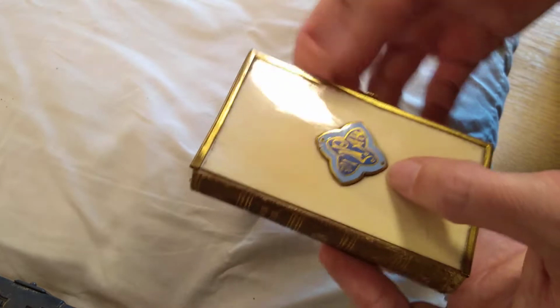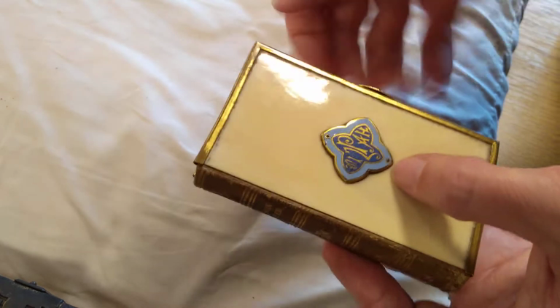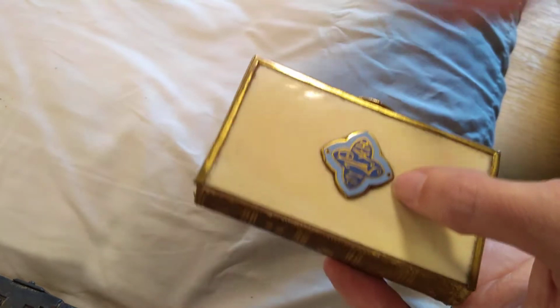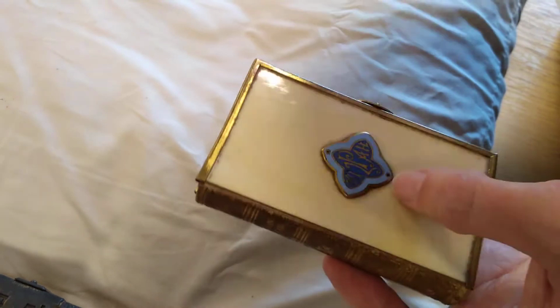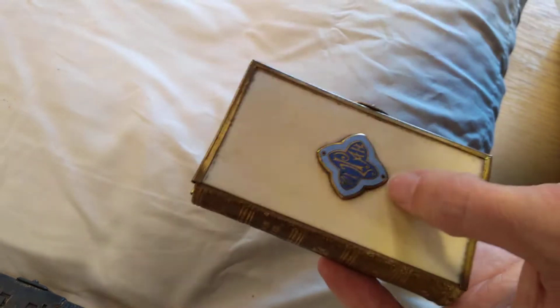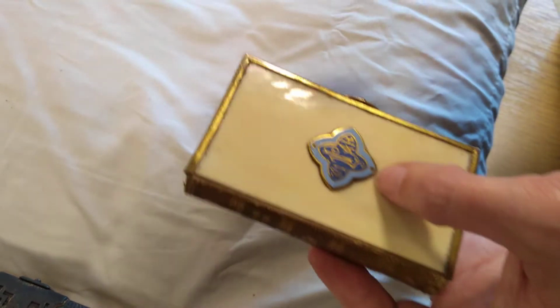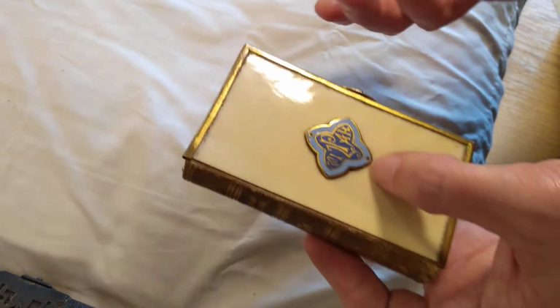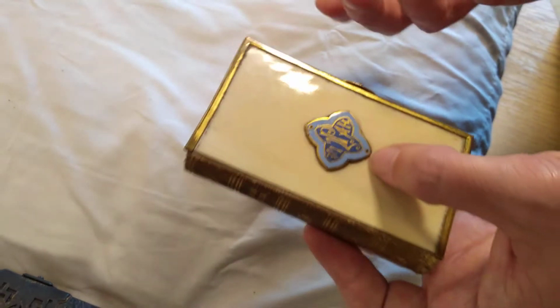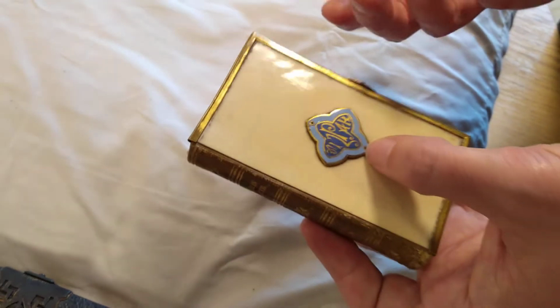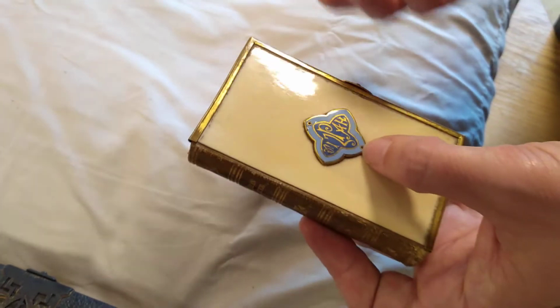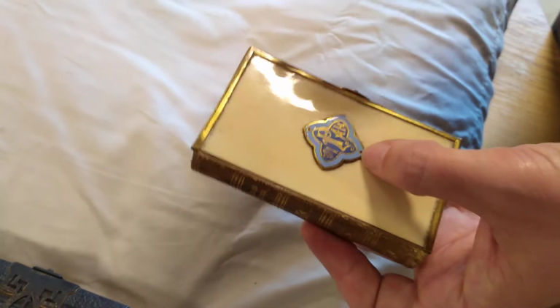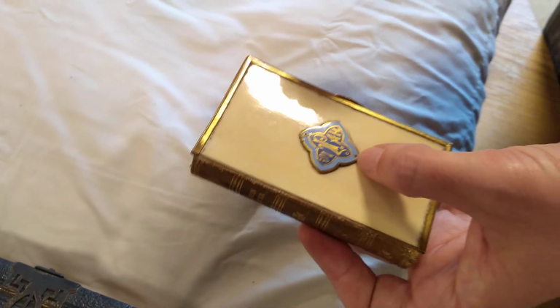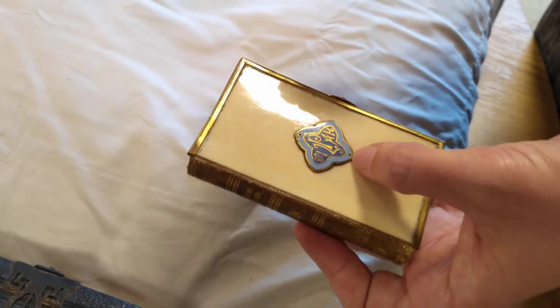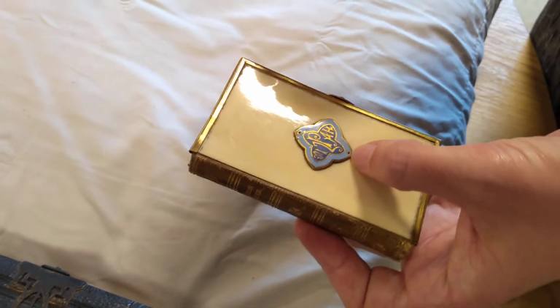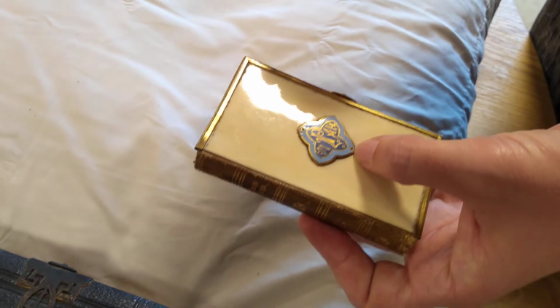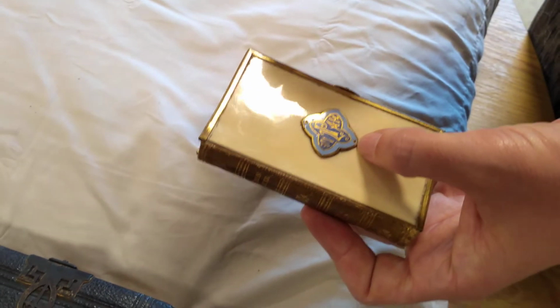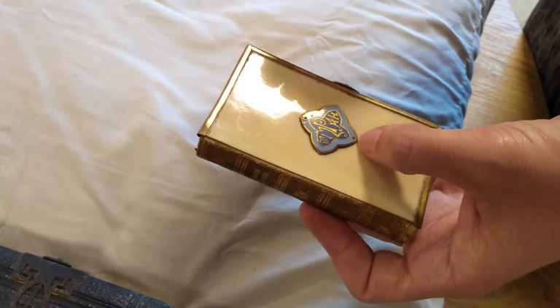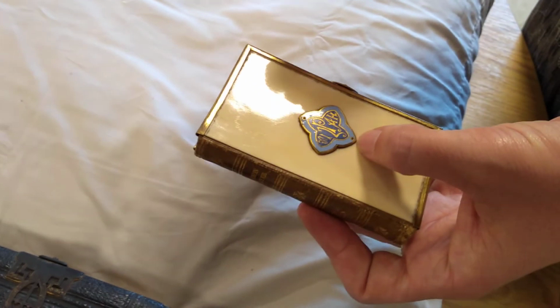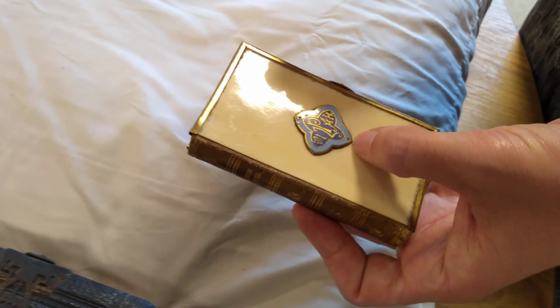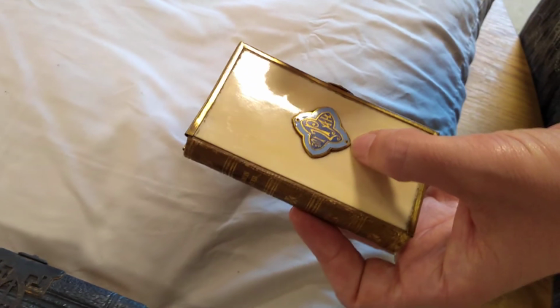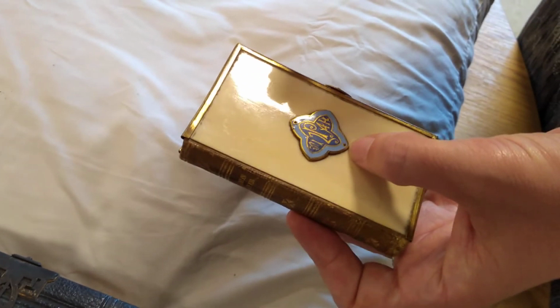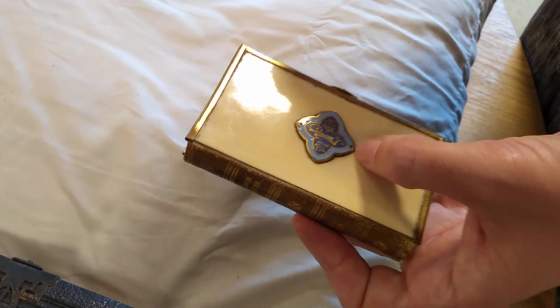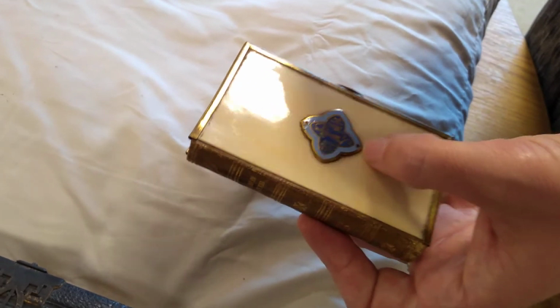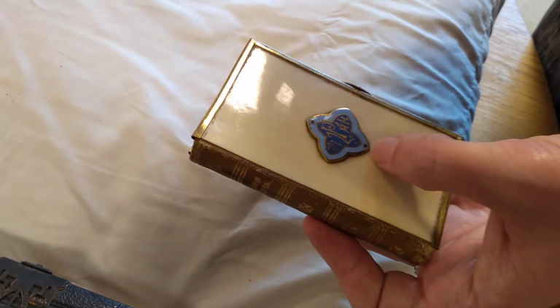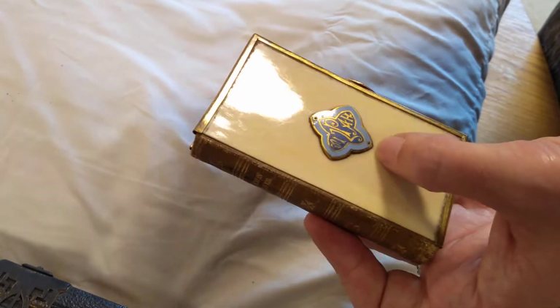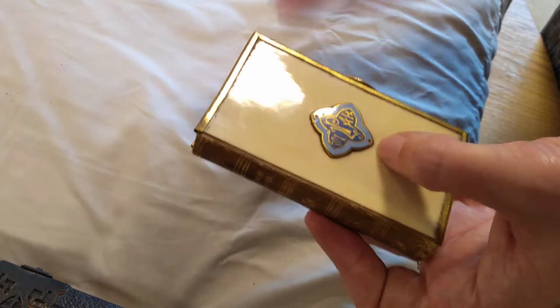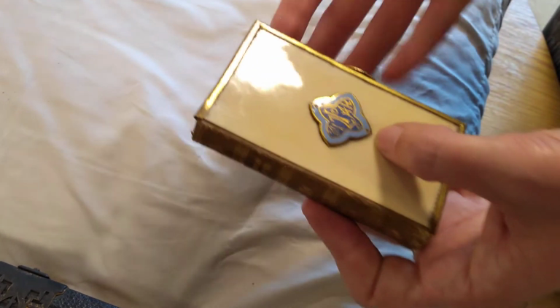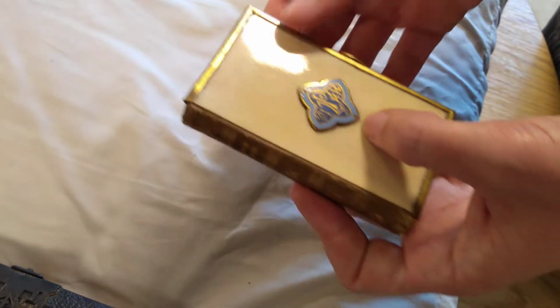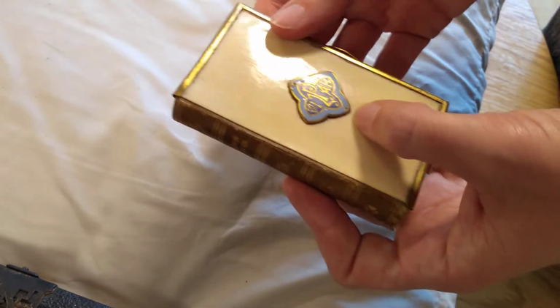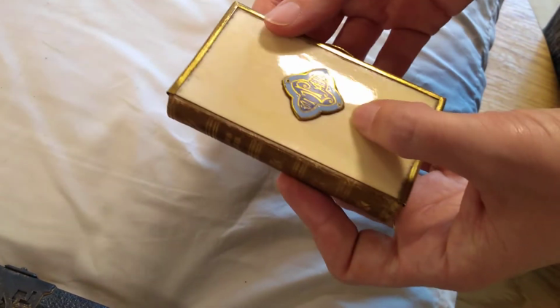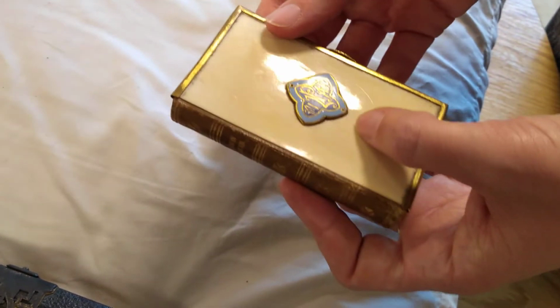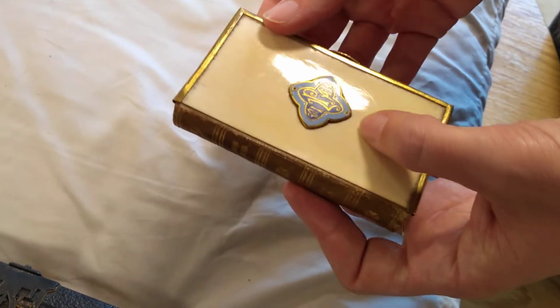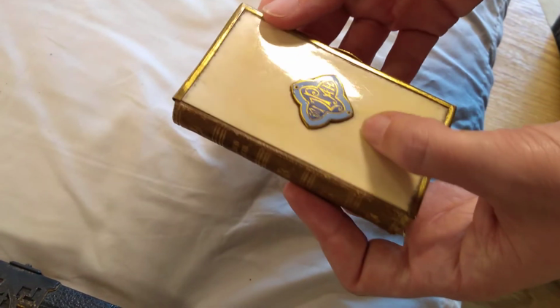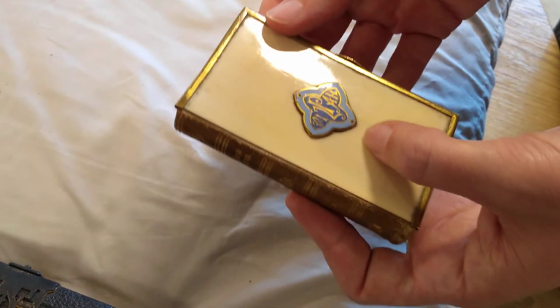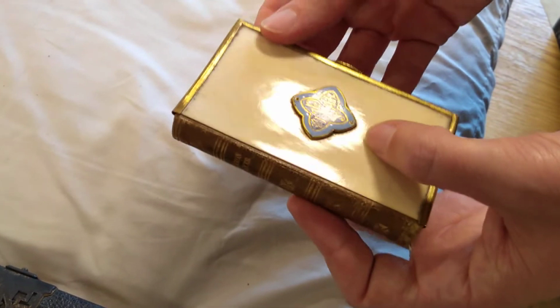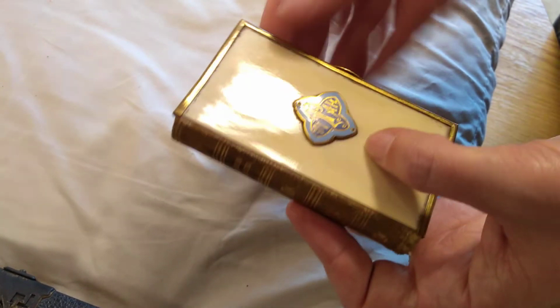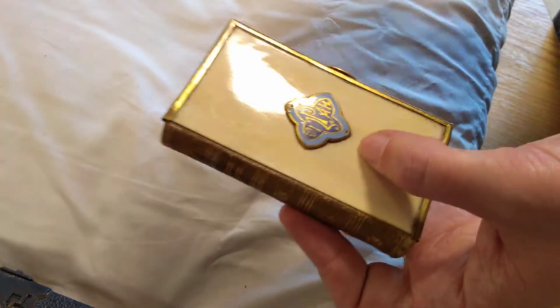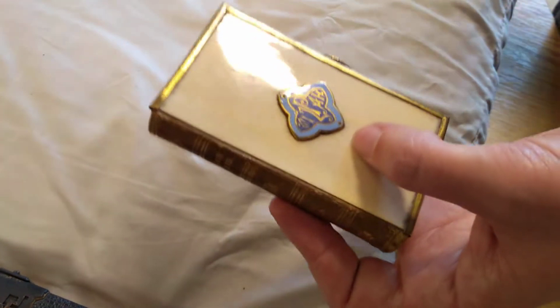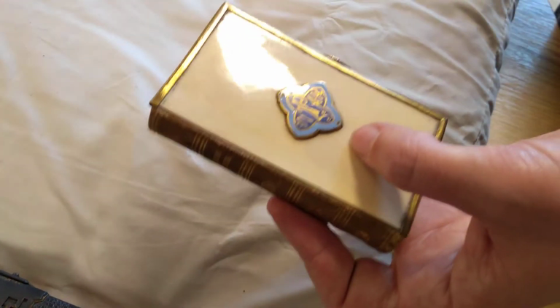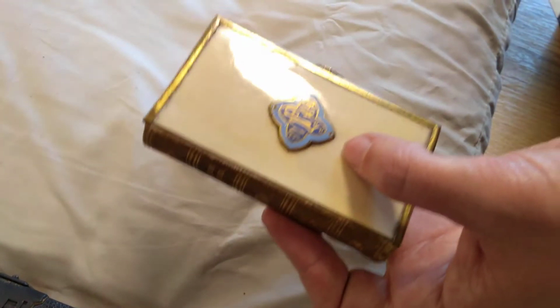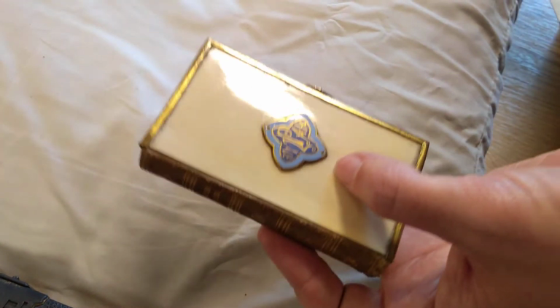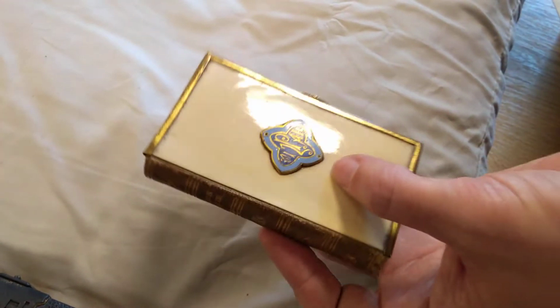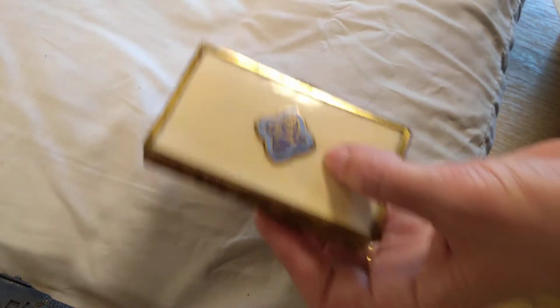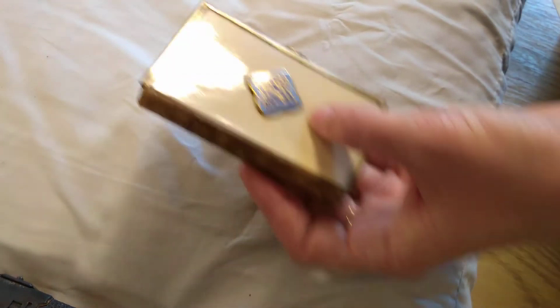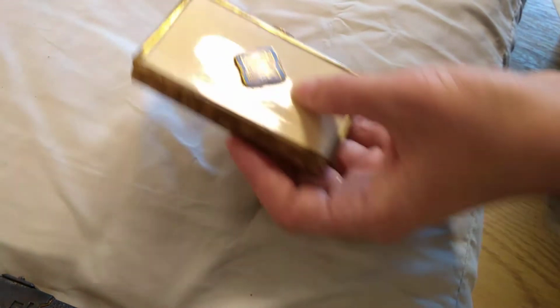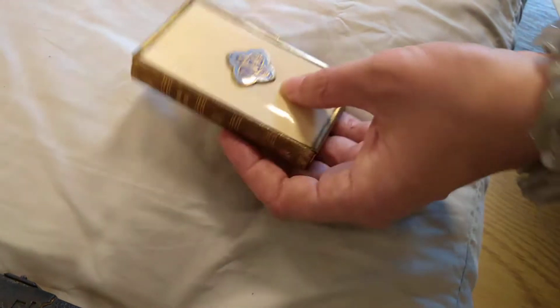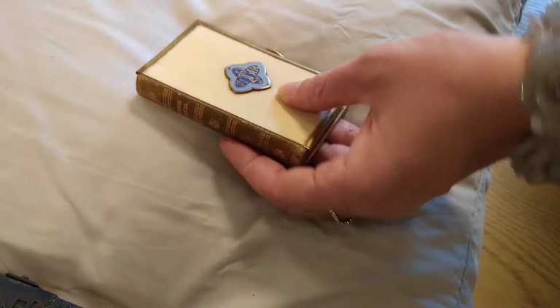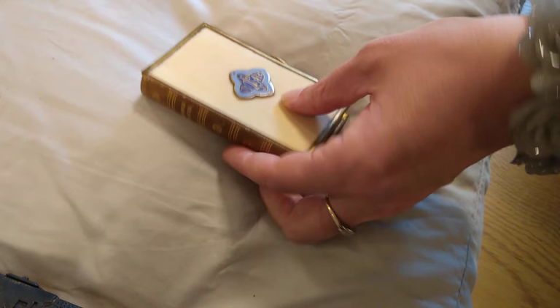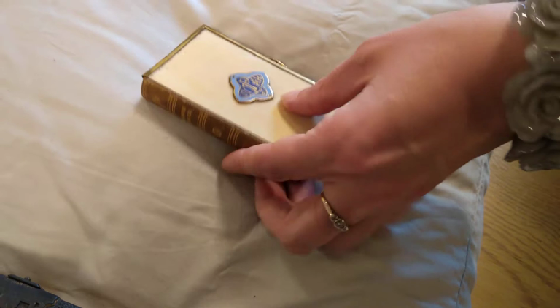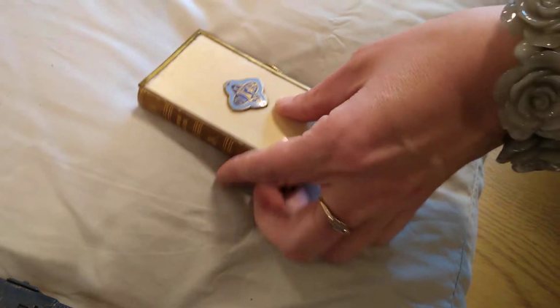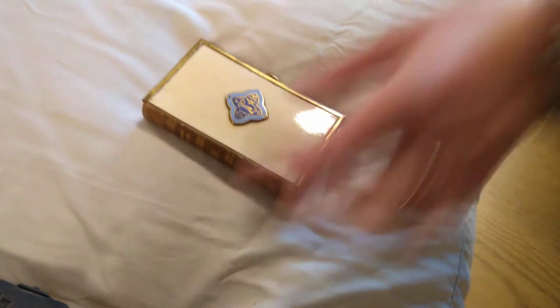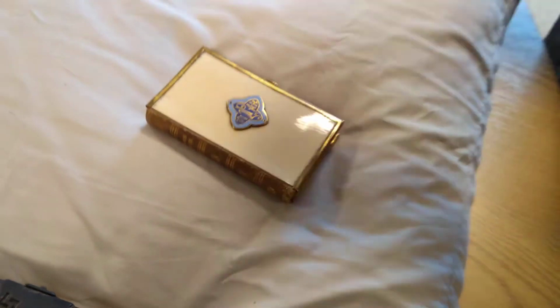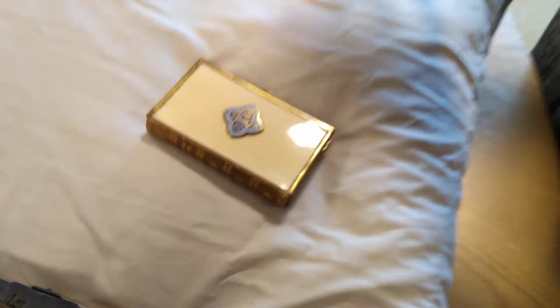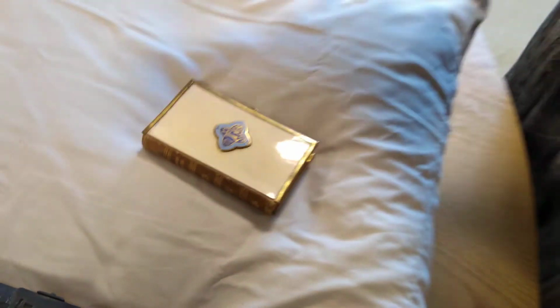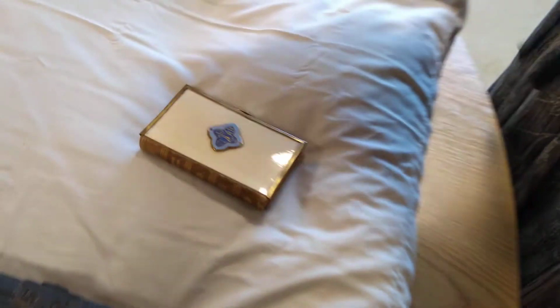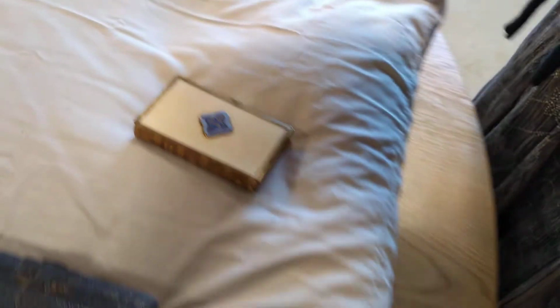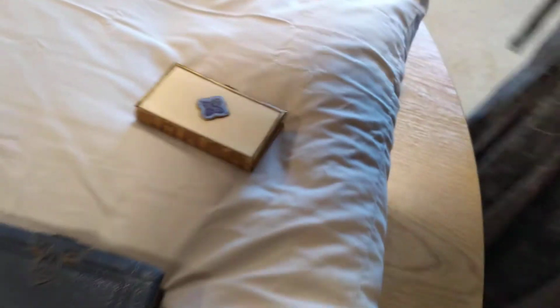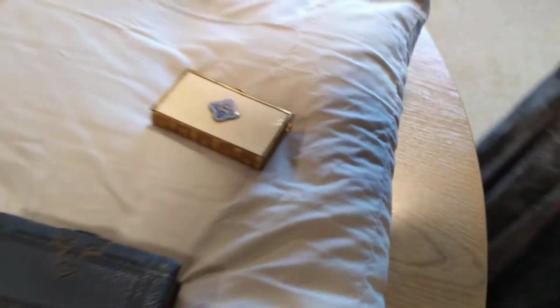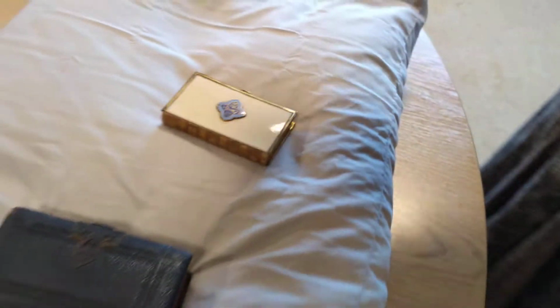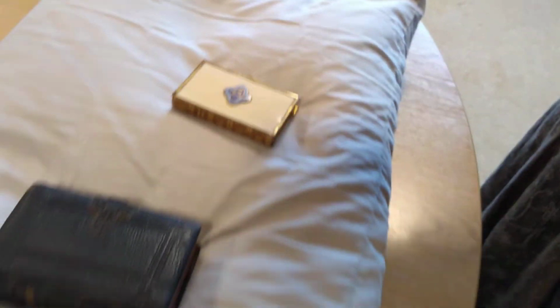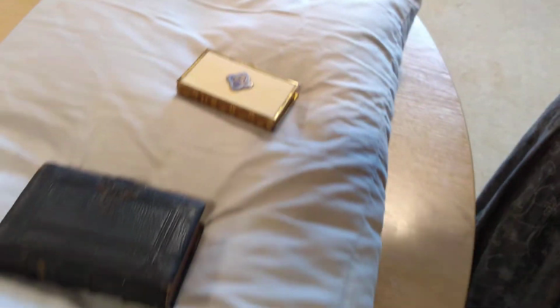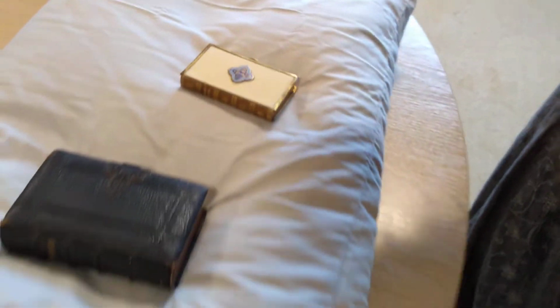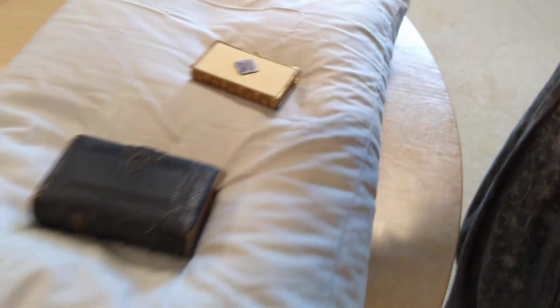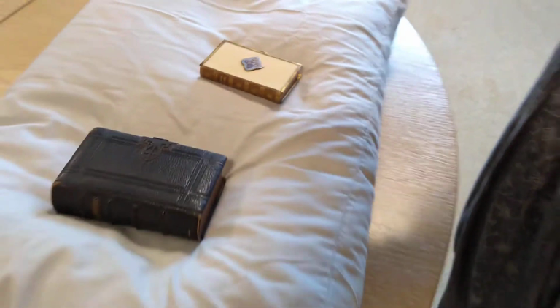Mizpah is a word that is used in the Bible.